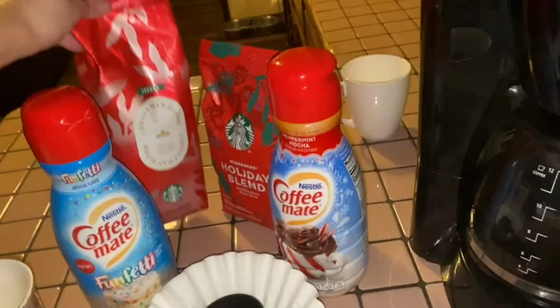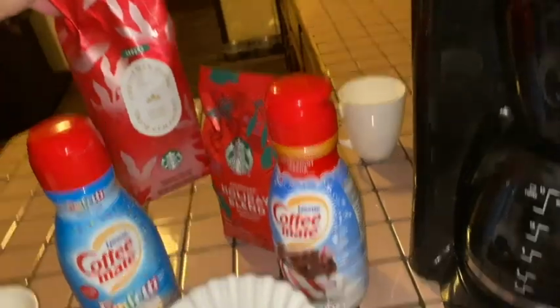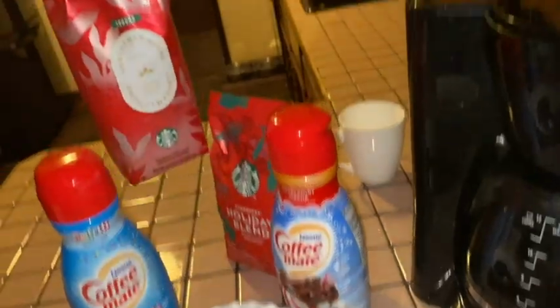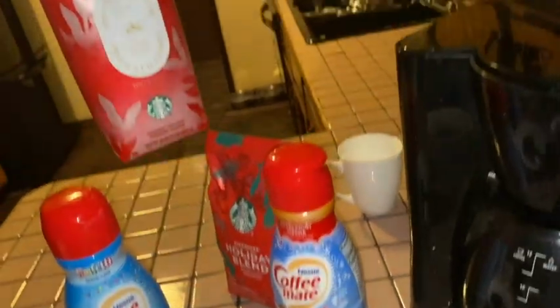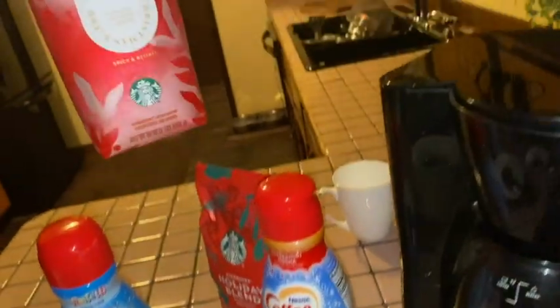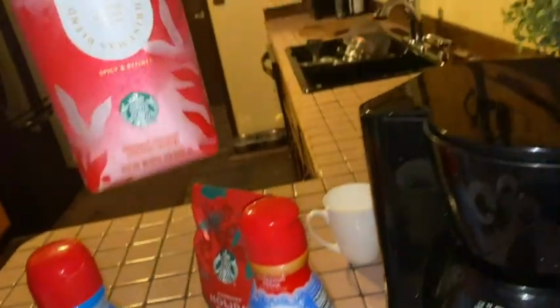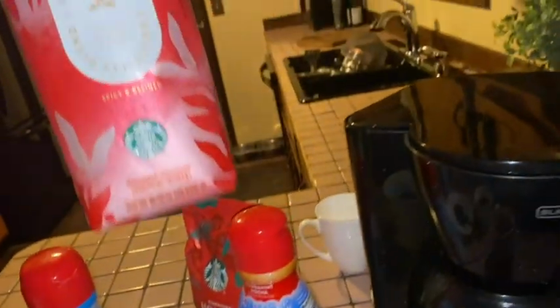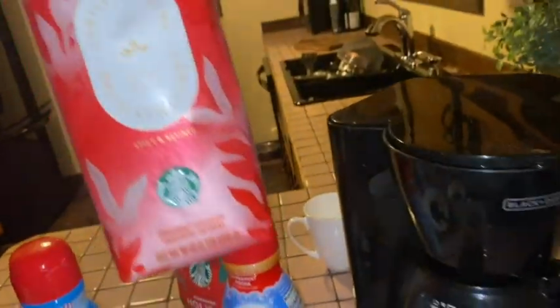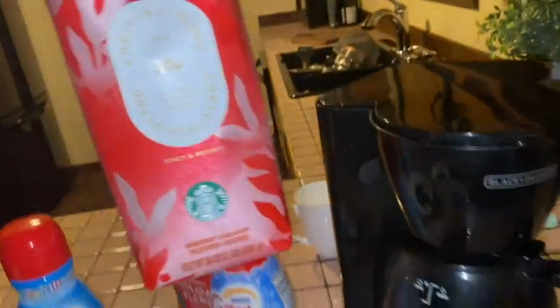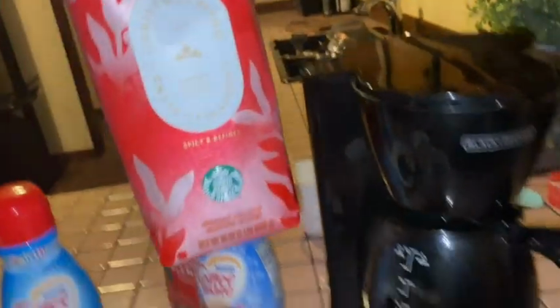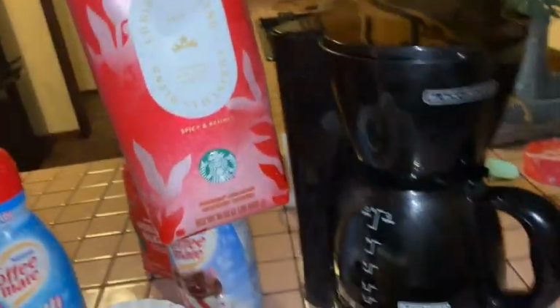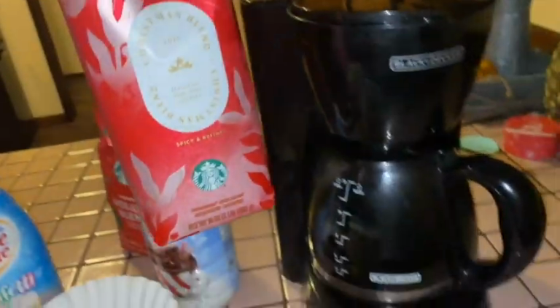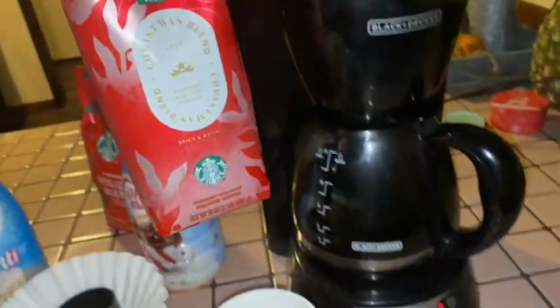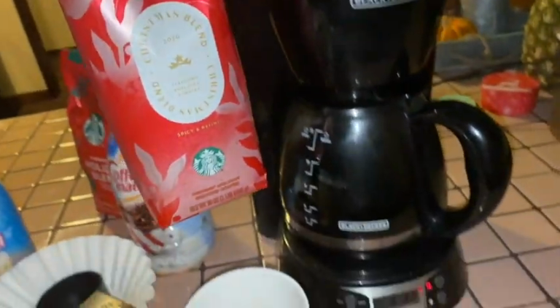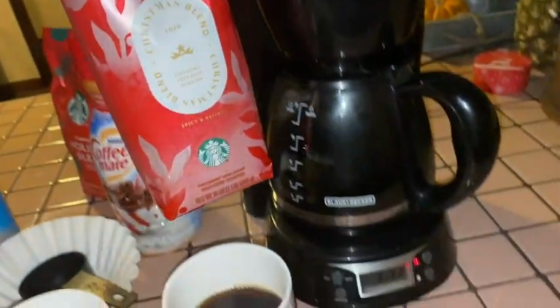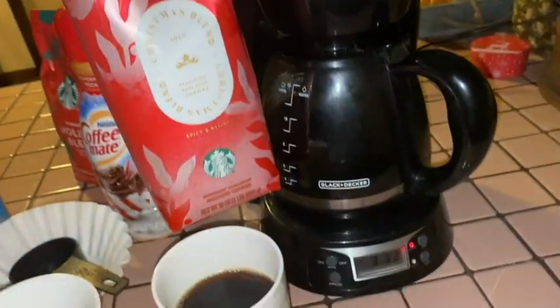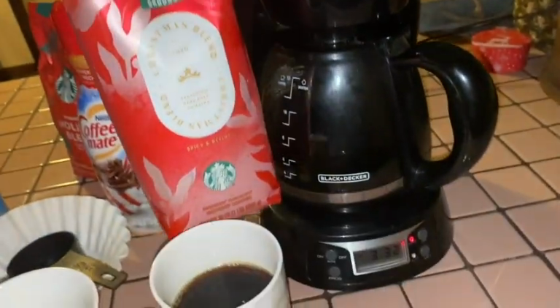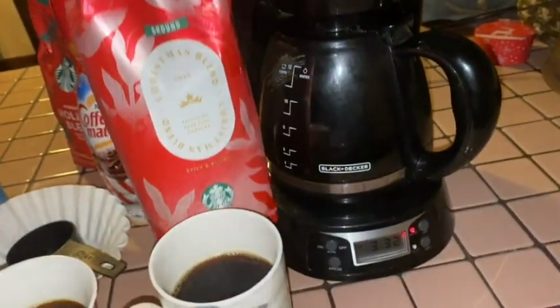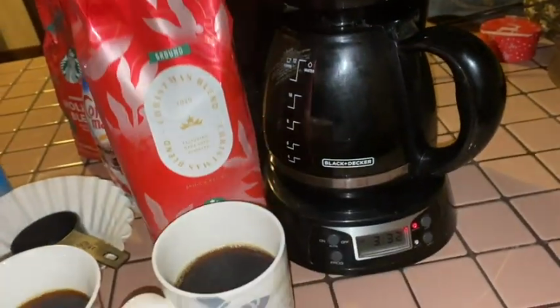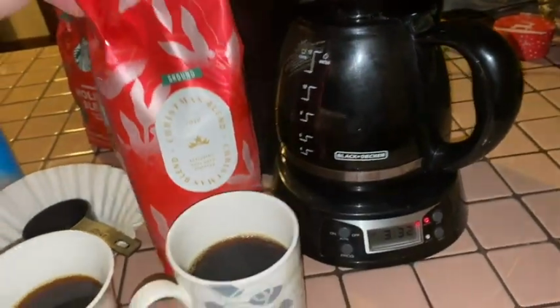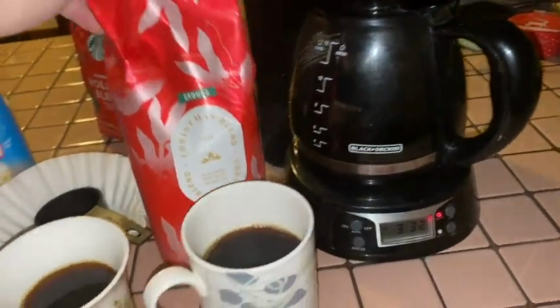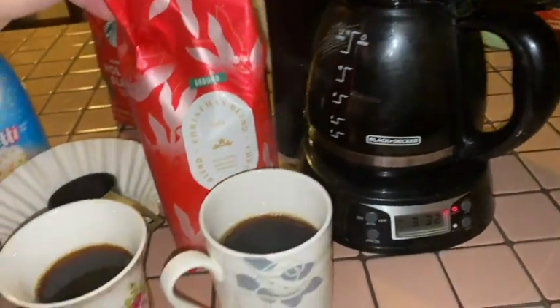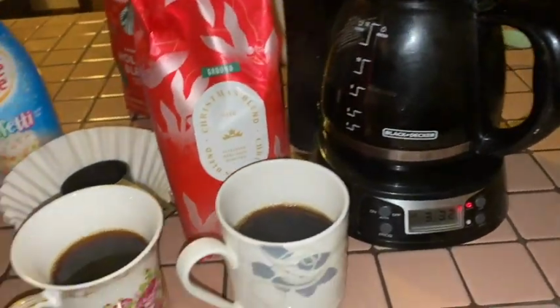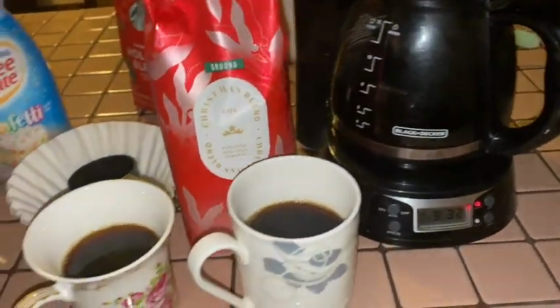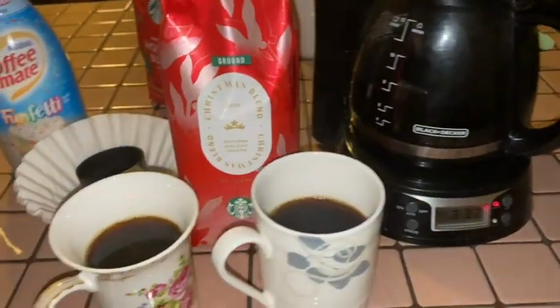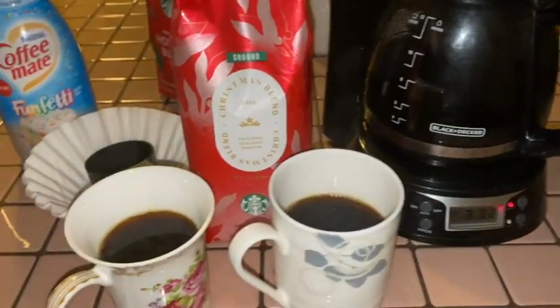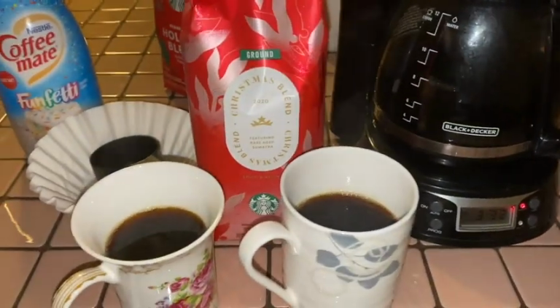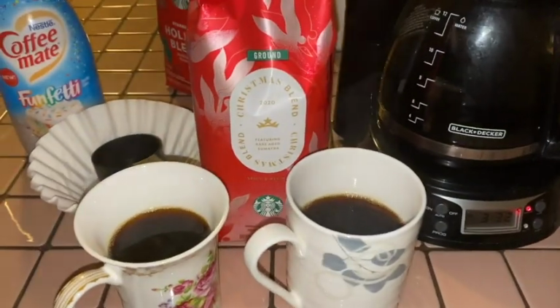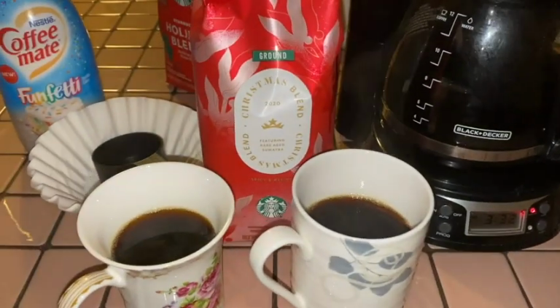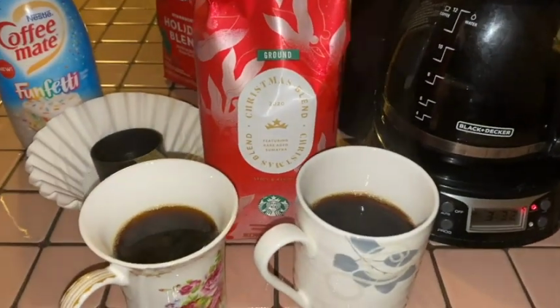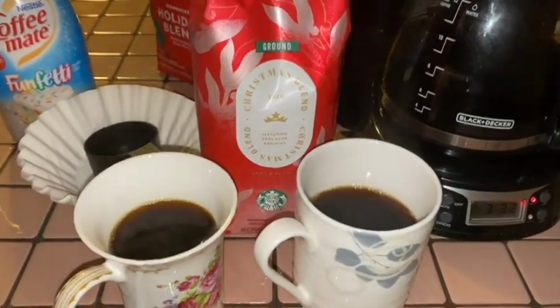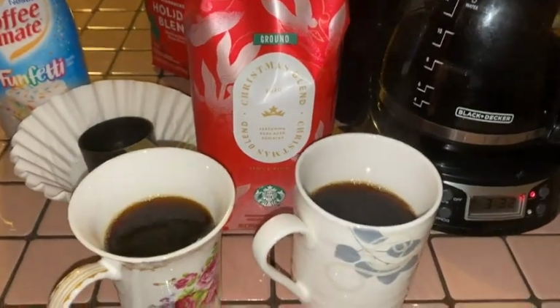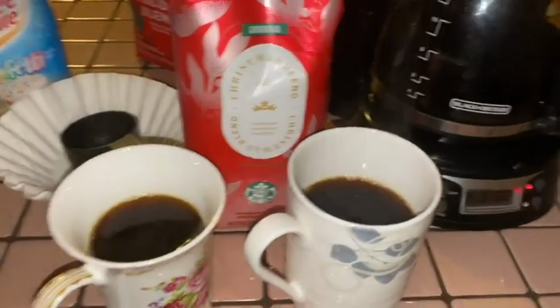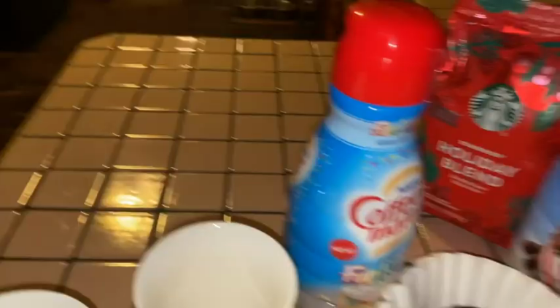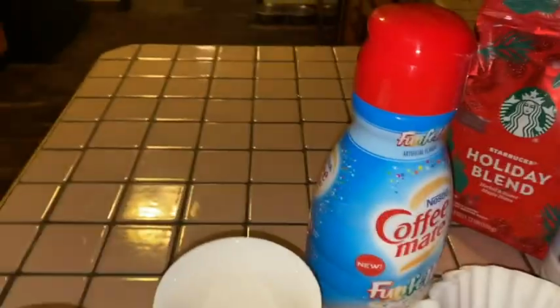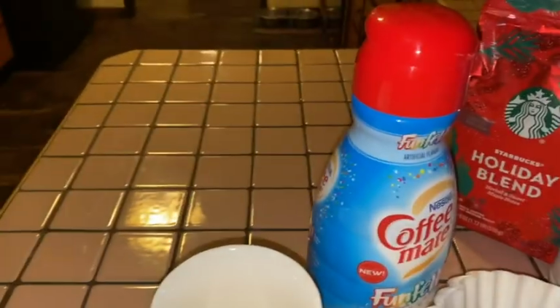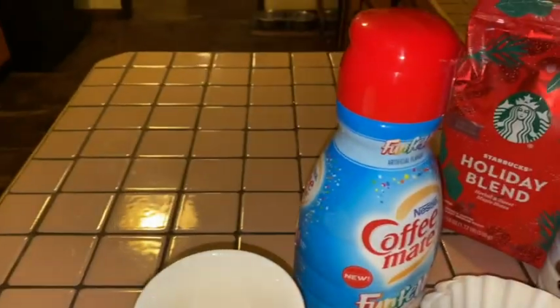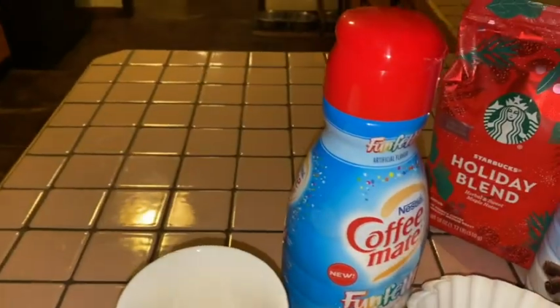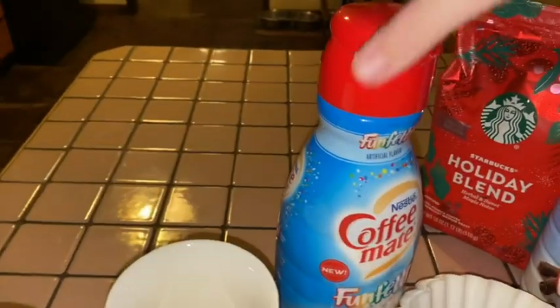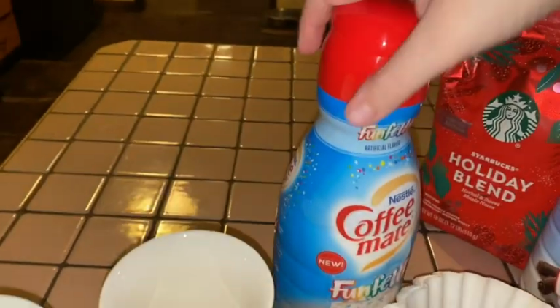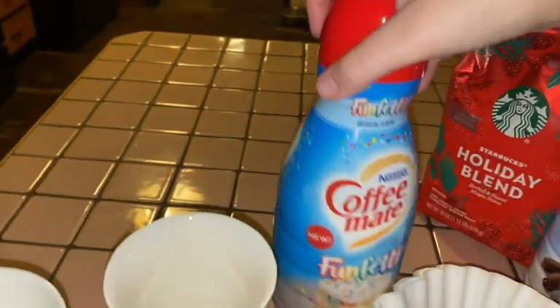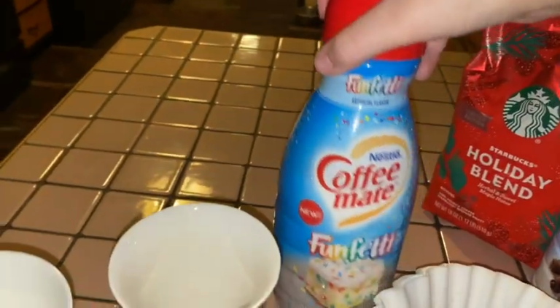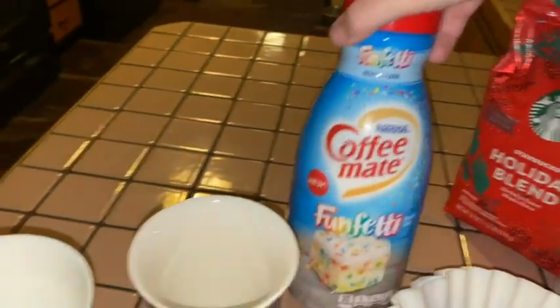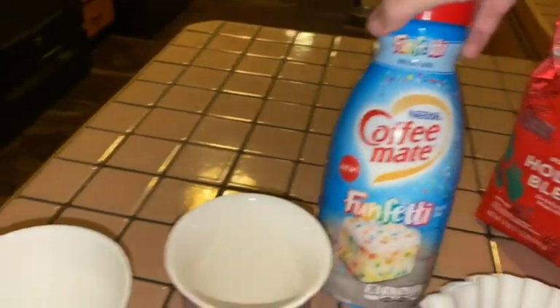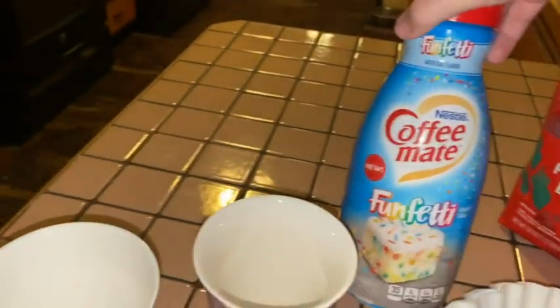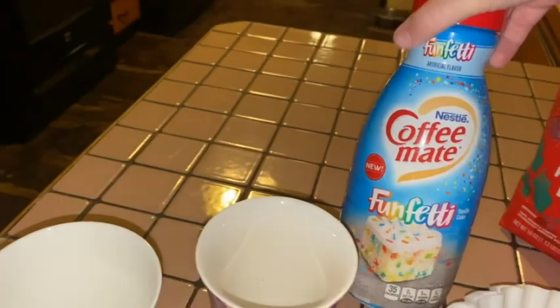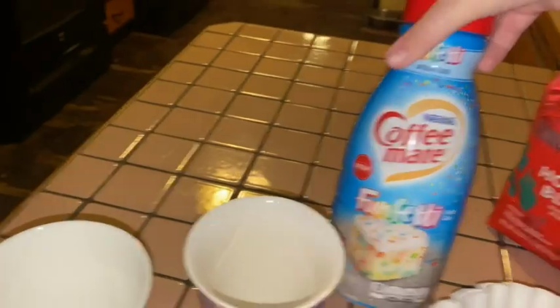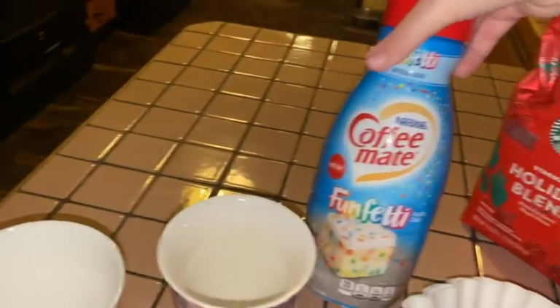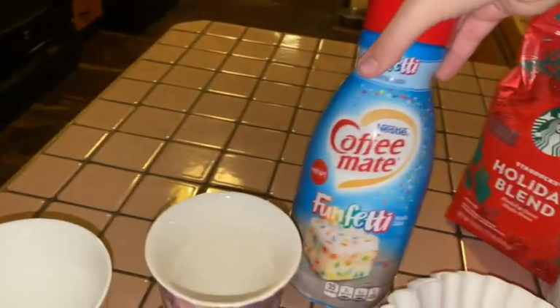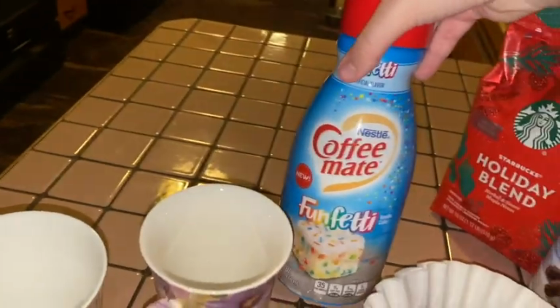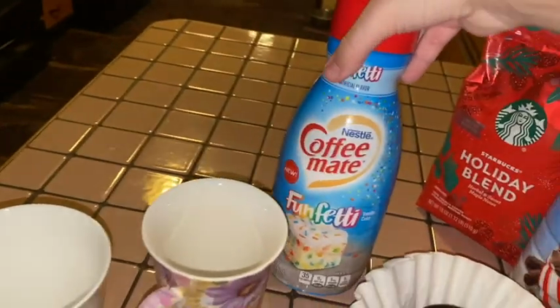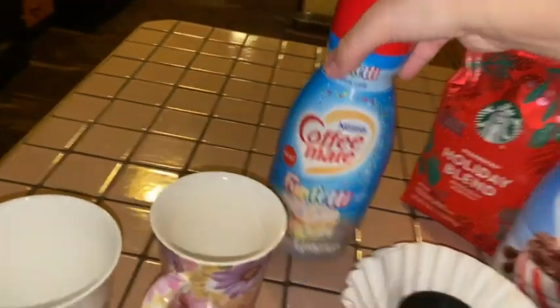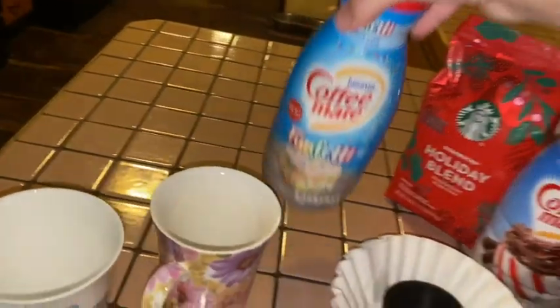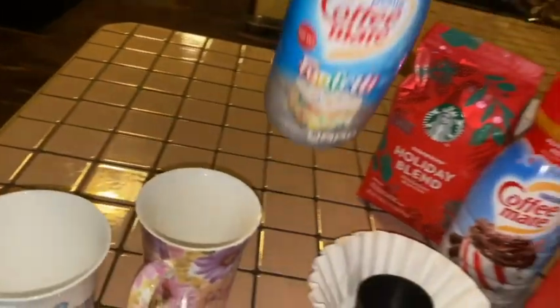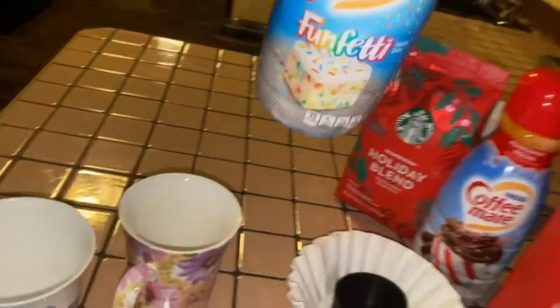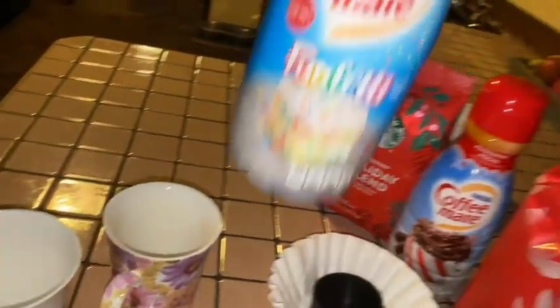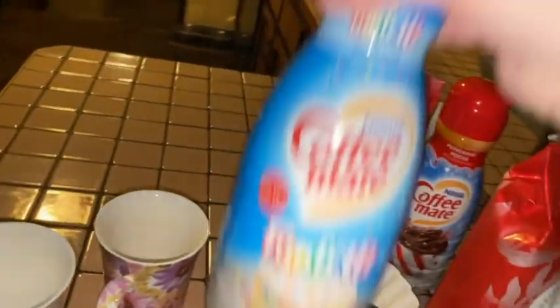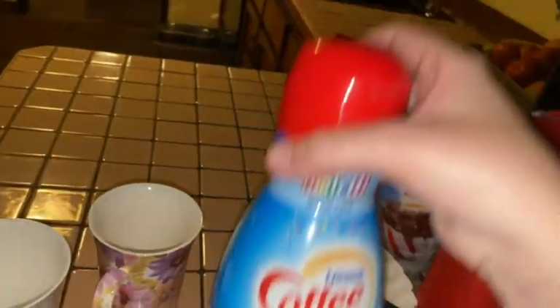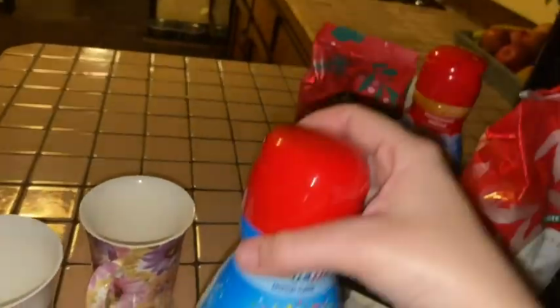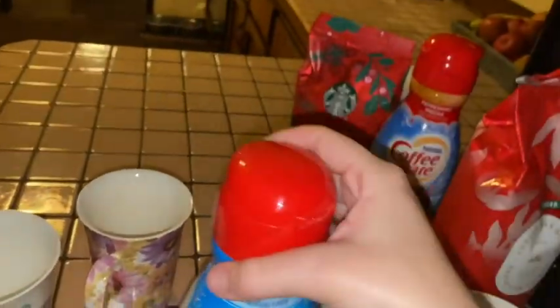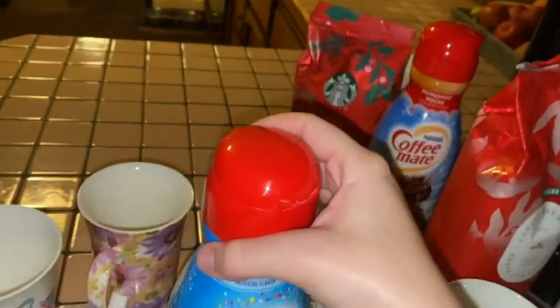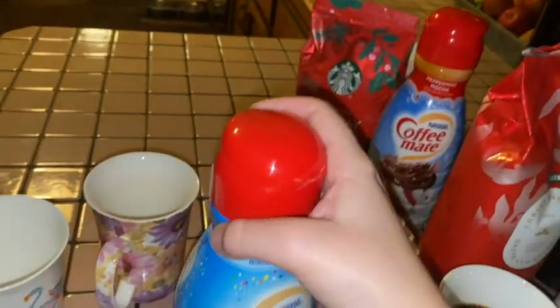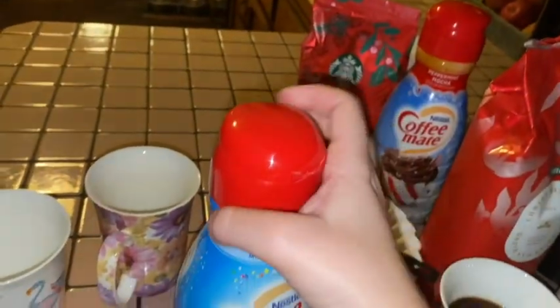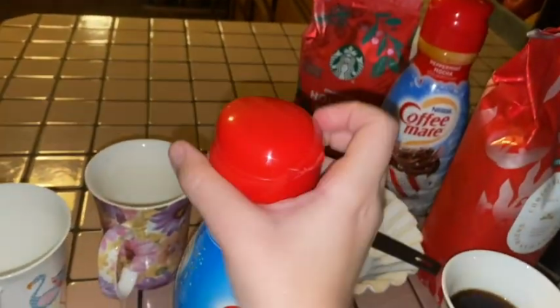This is our Christmas Blend. Okay, there we go! We will start with this one because I want to try it first — I love vanilla.